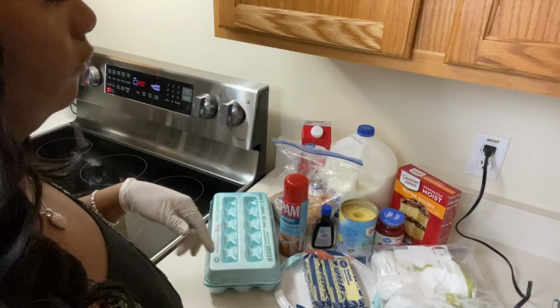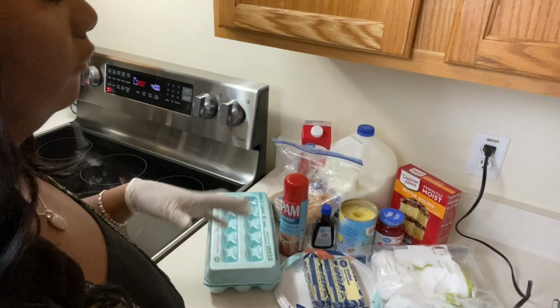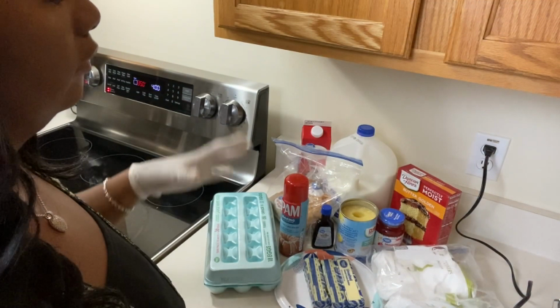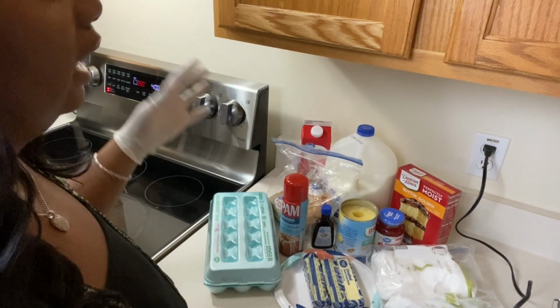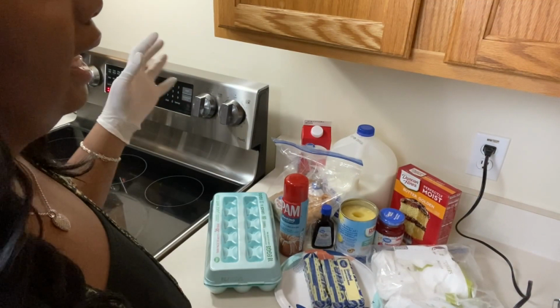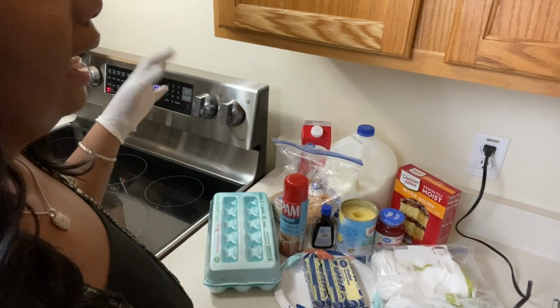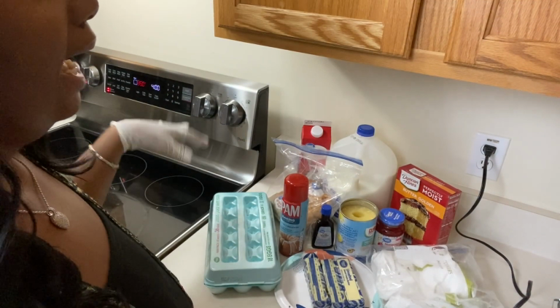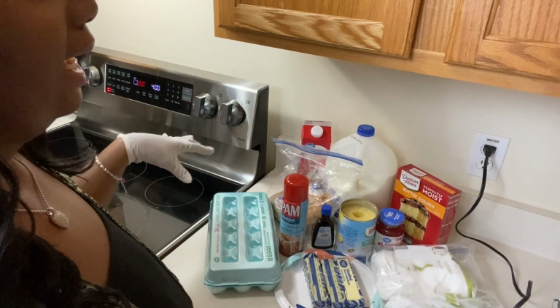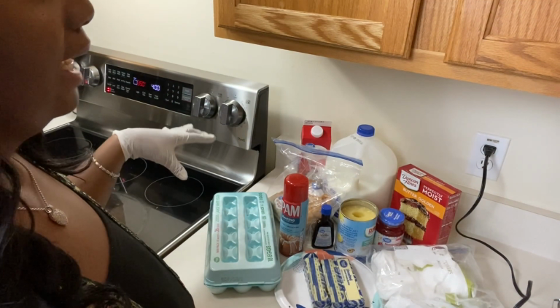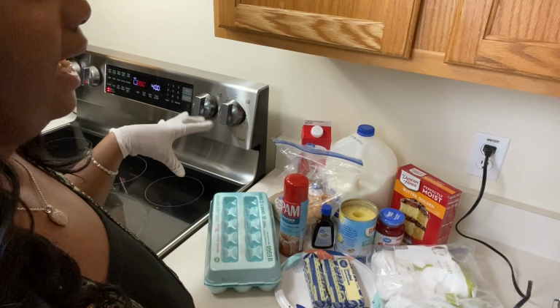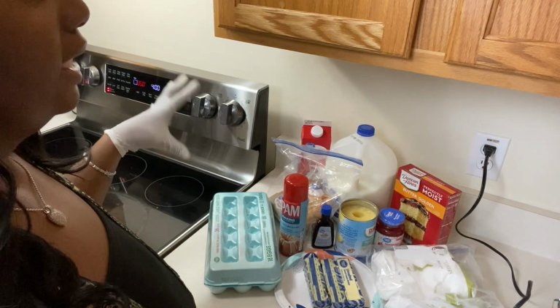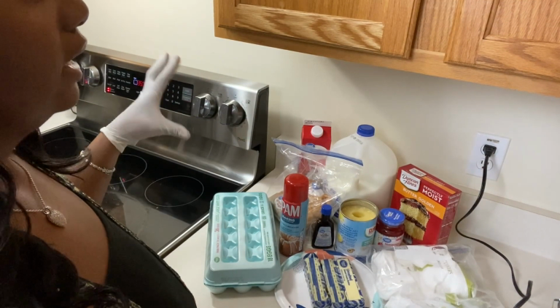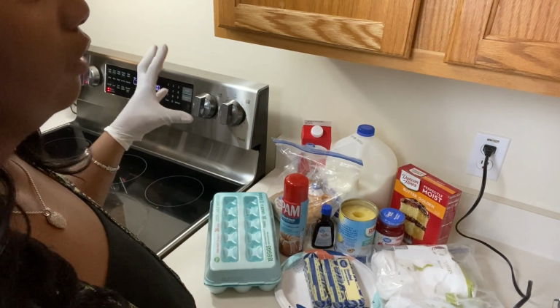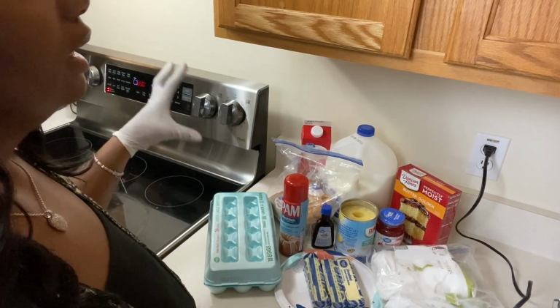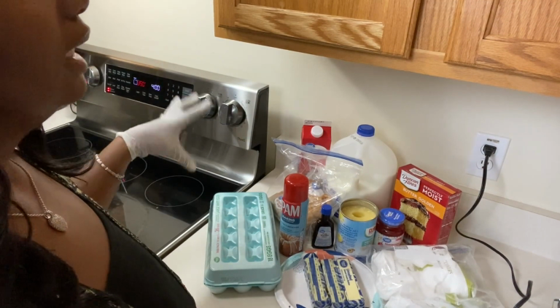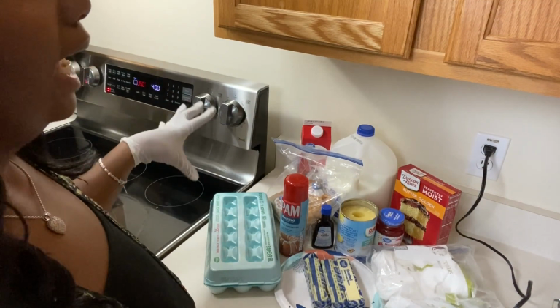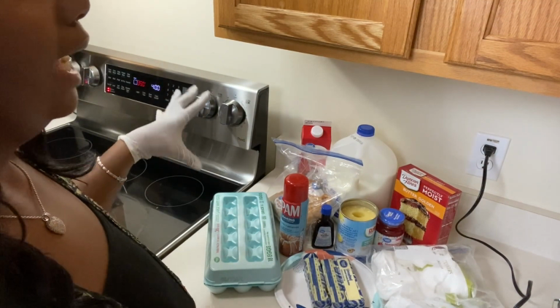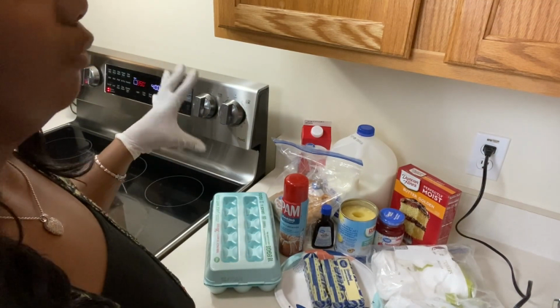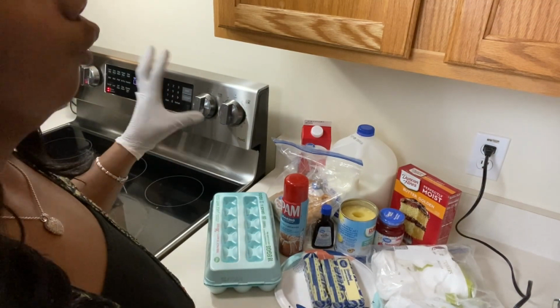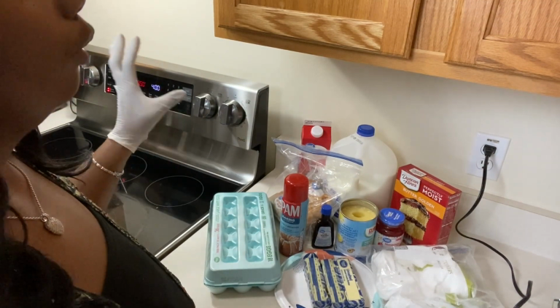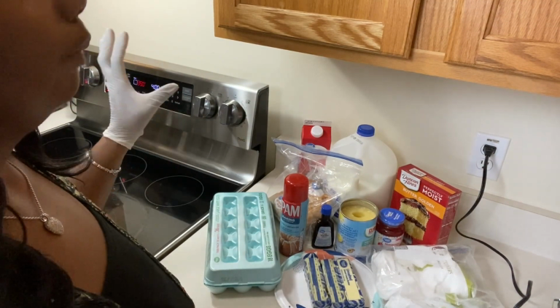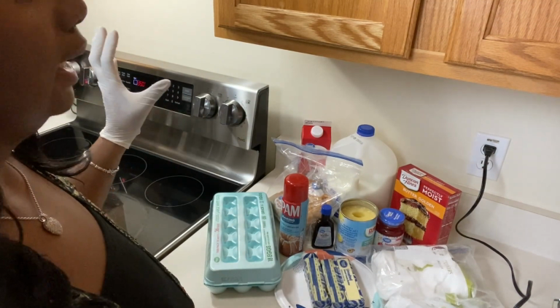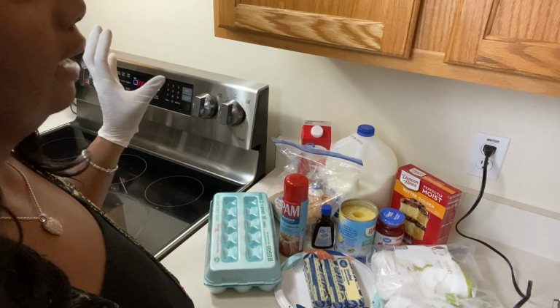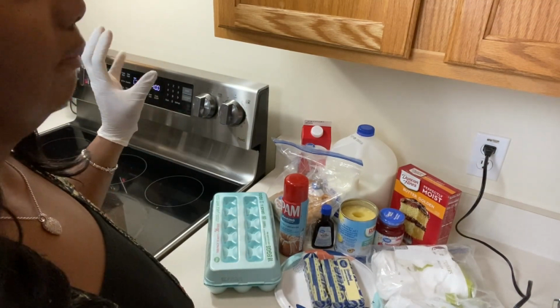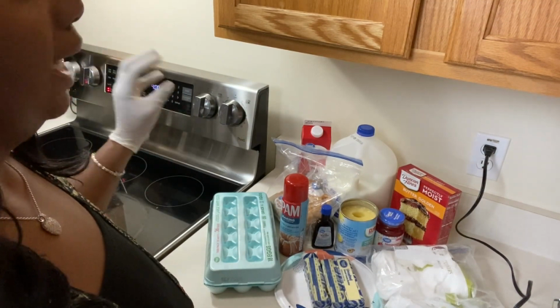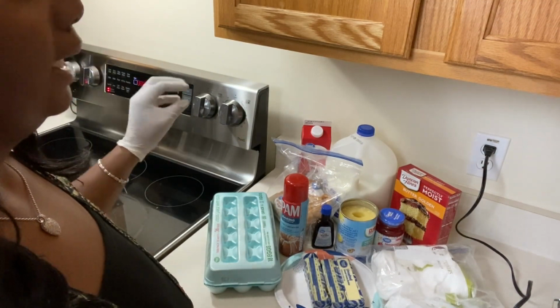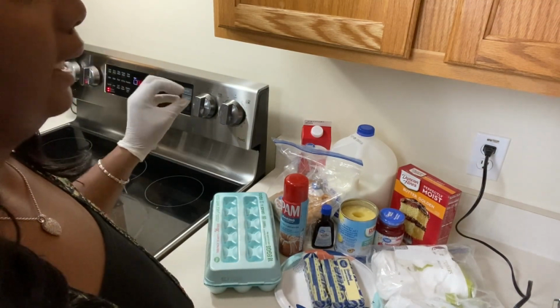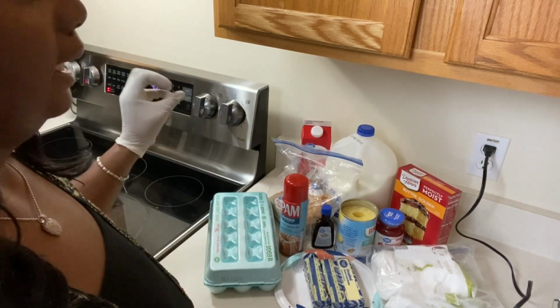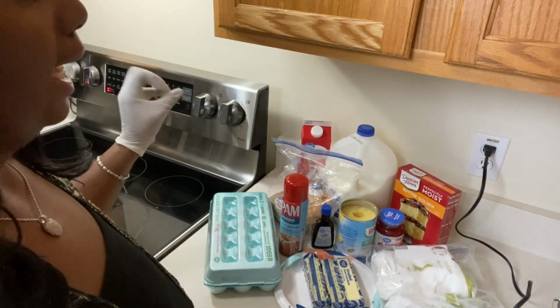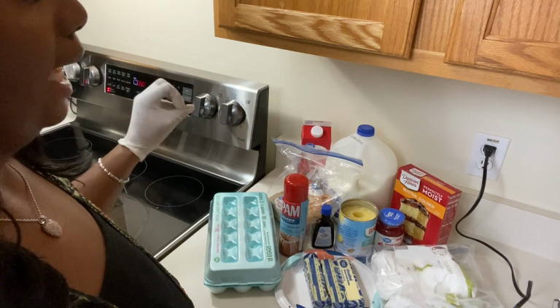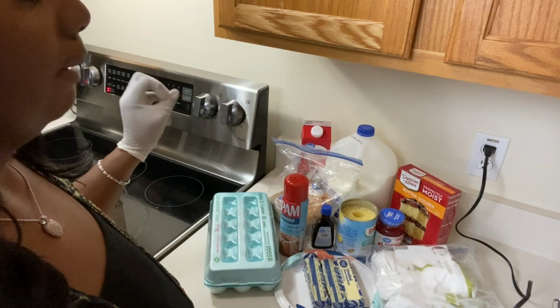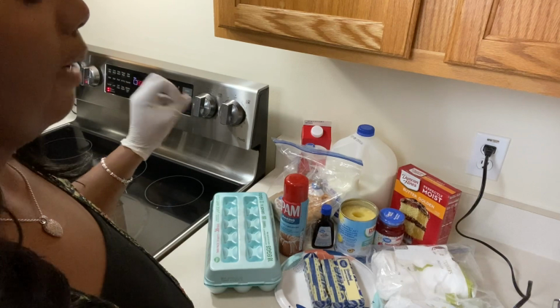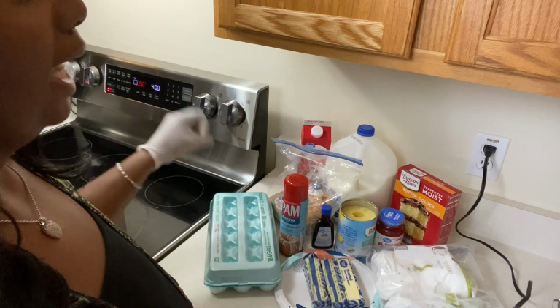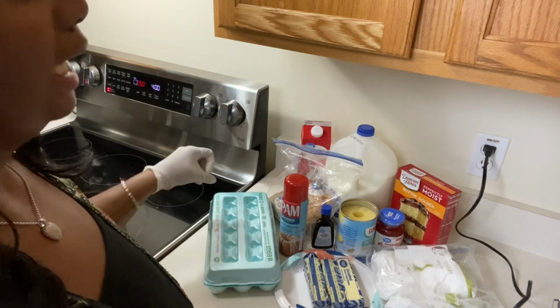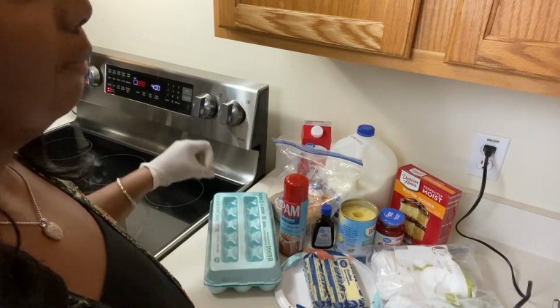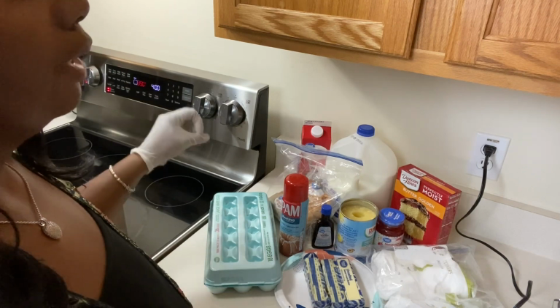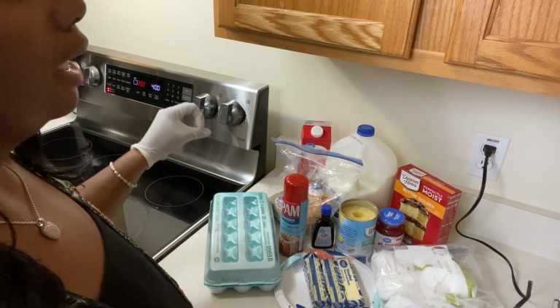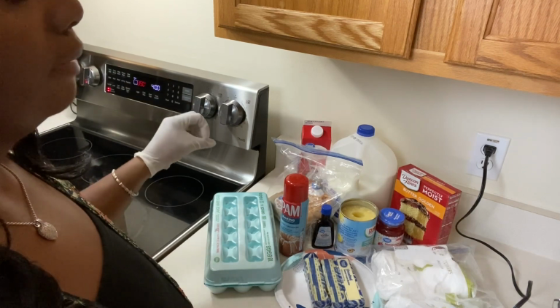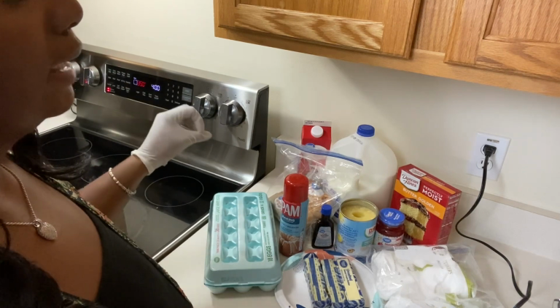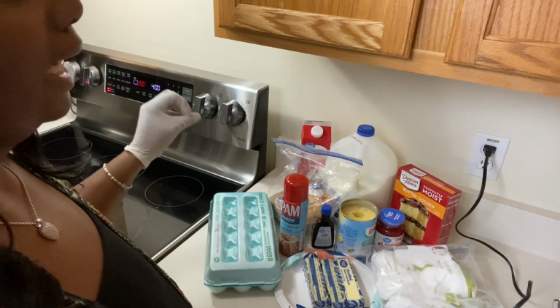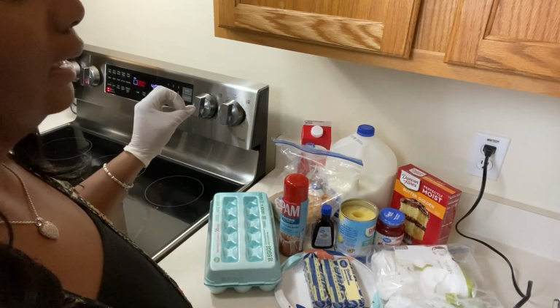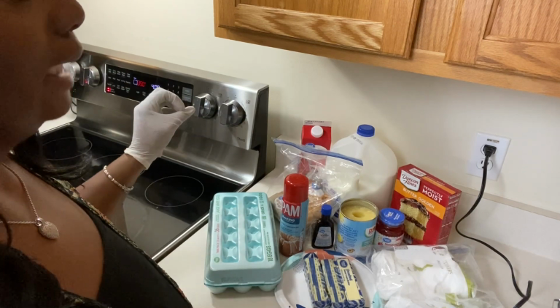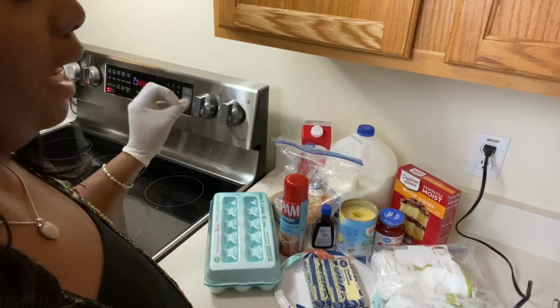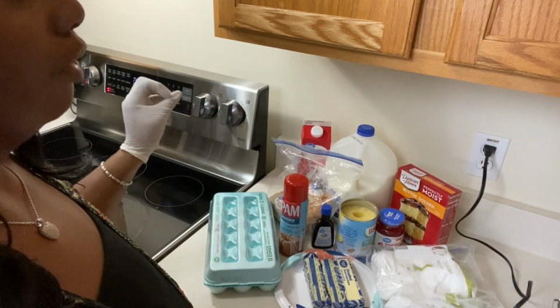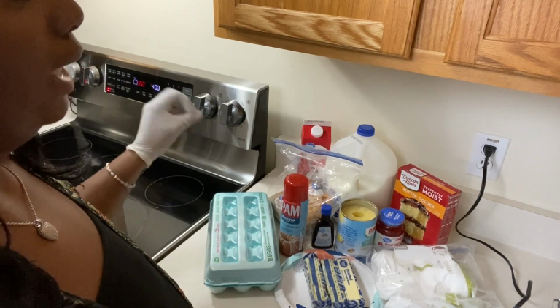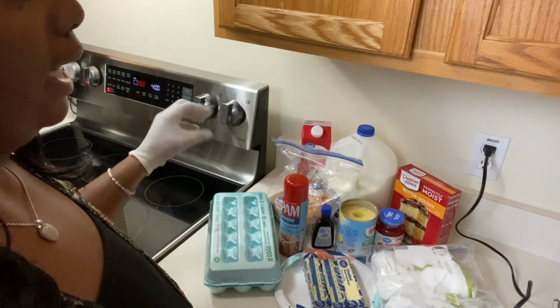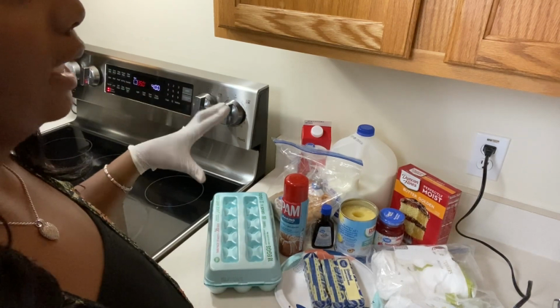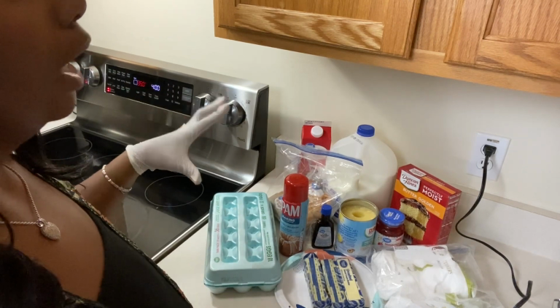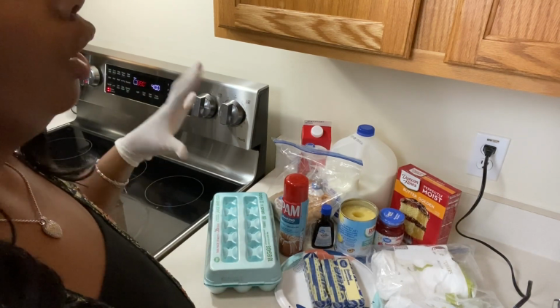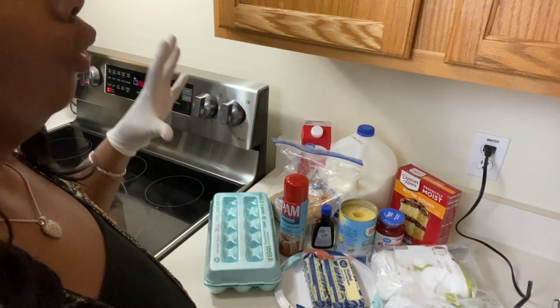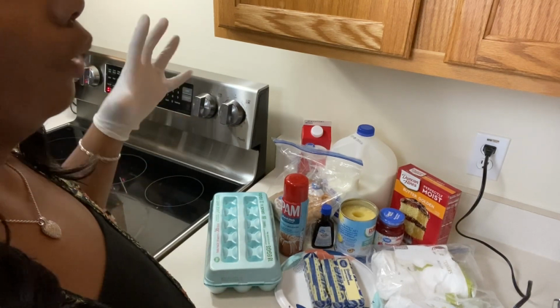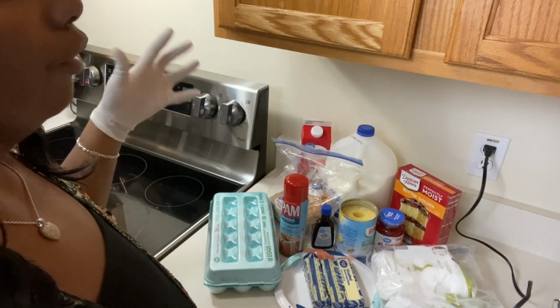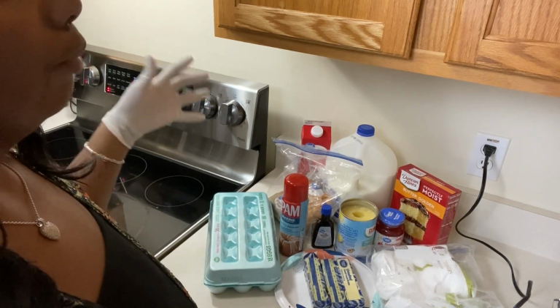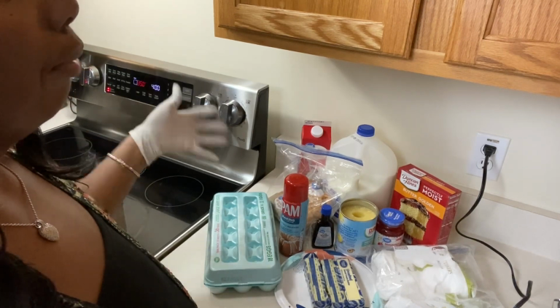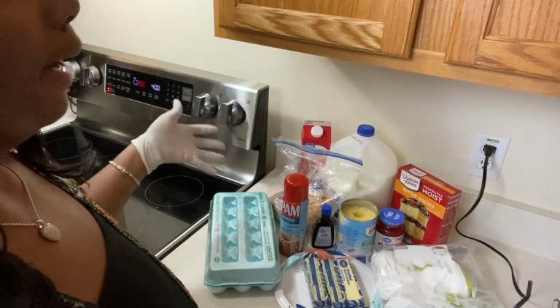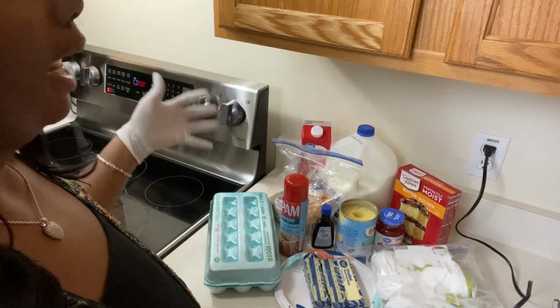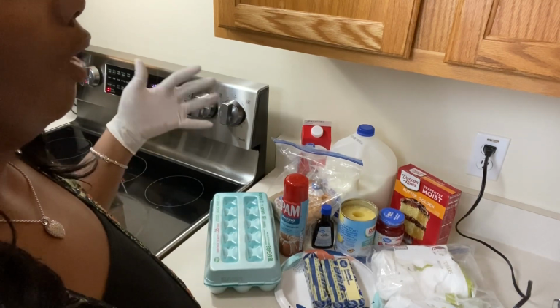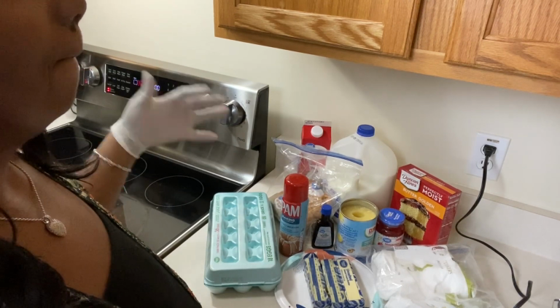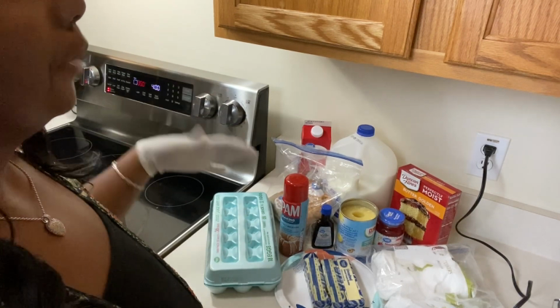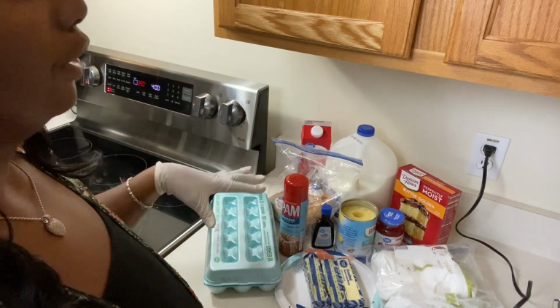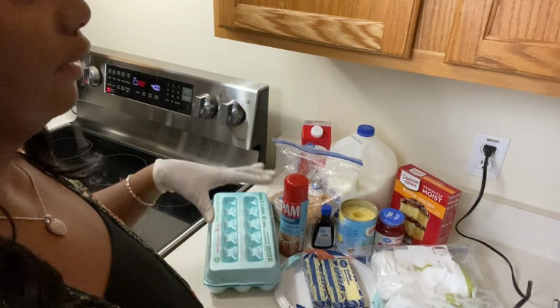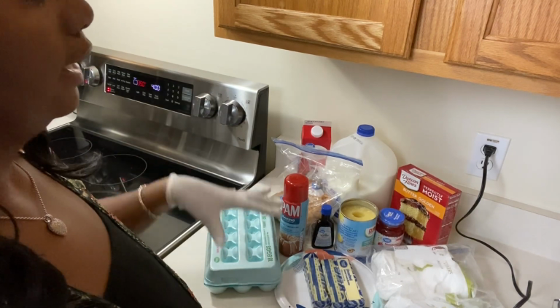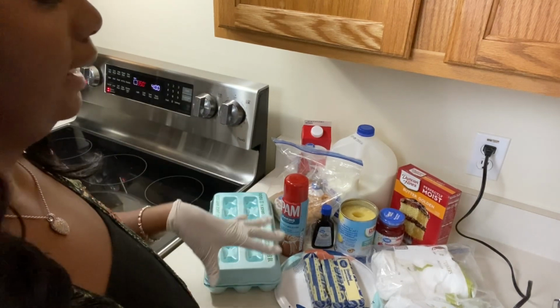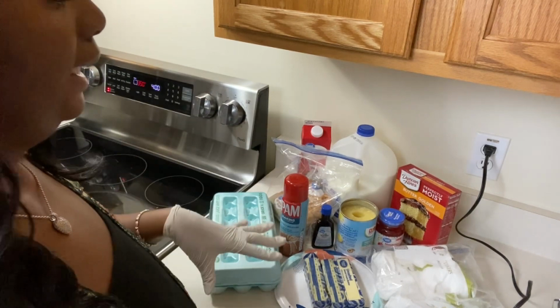Hi guys. So today we'll be making a pineapple upside down cake with brown butter glaze.